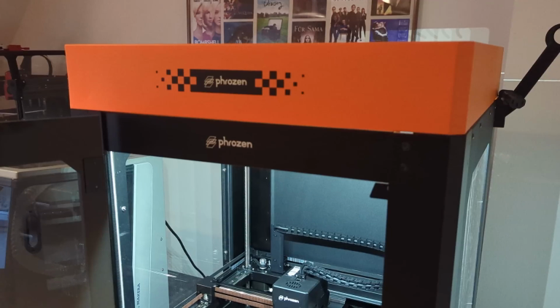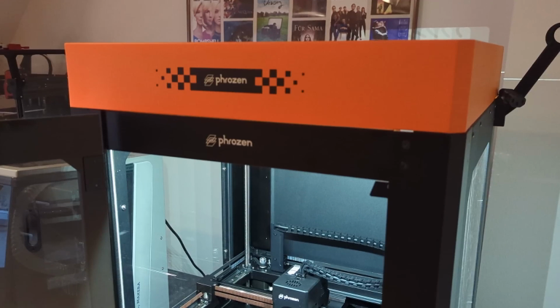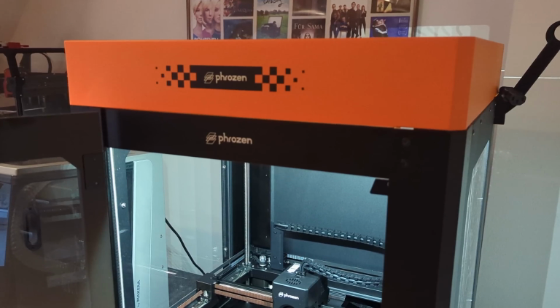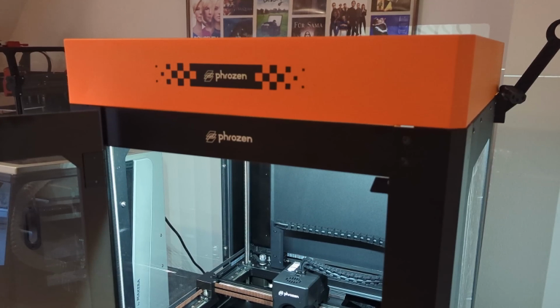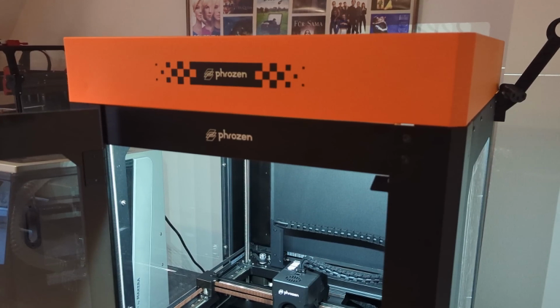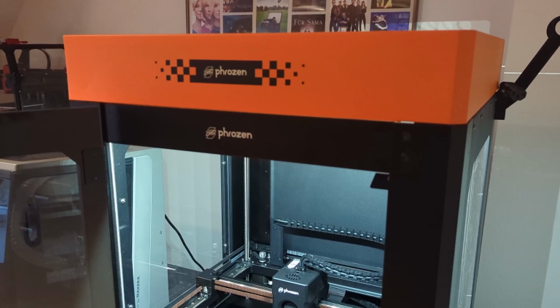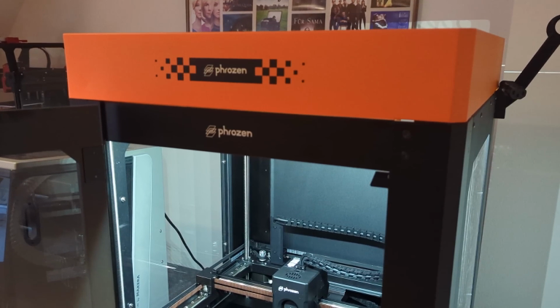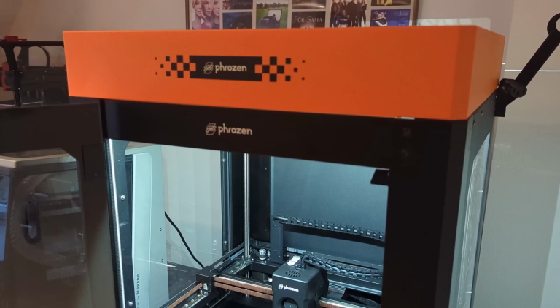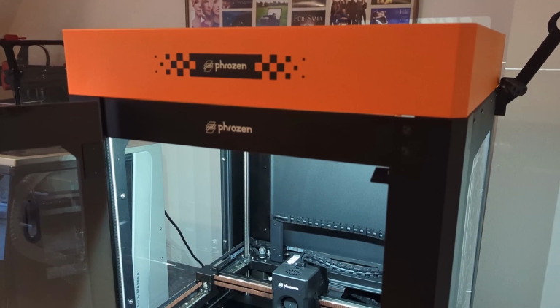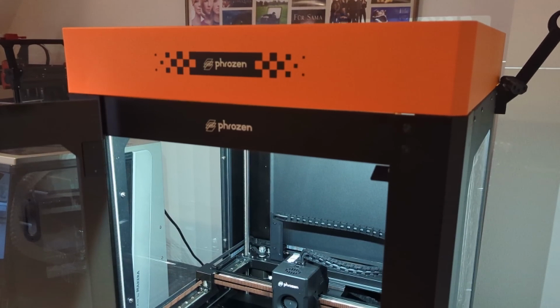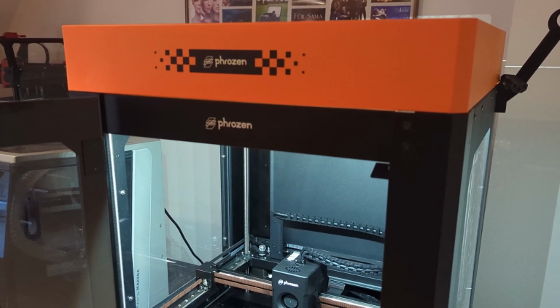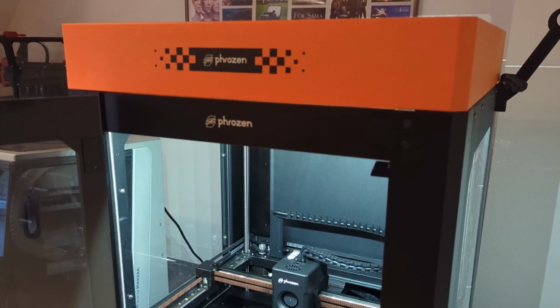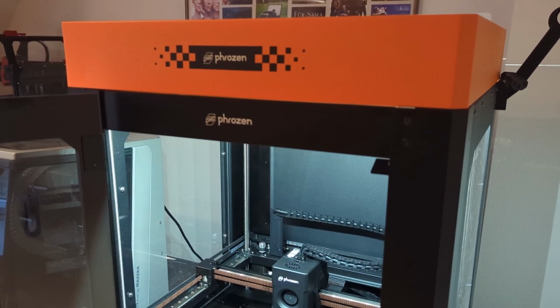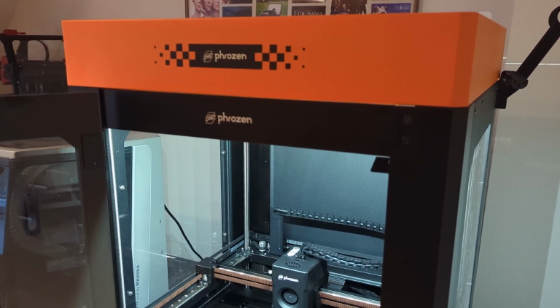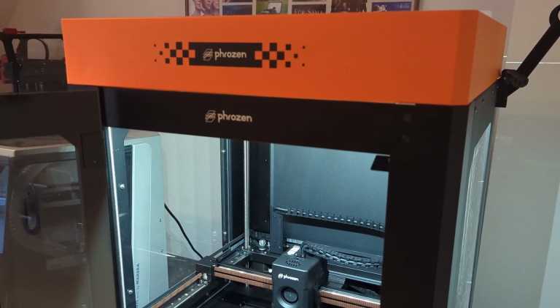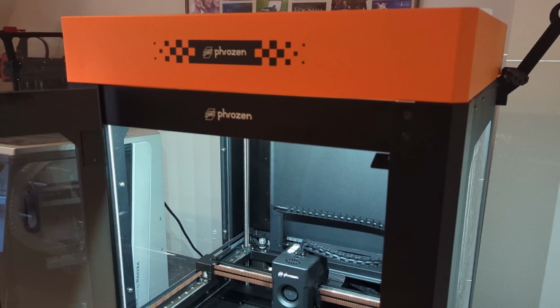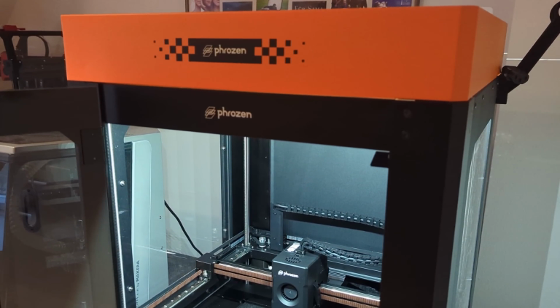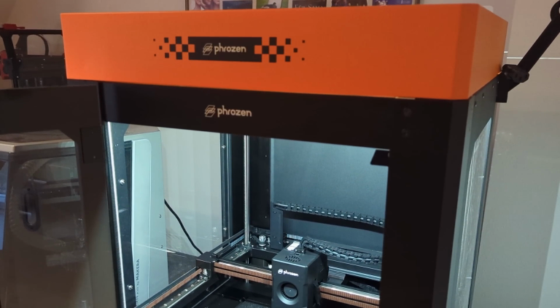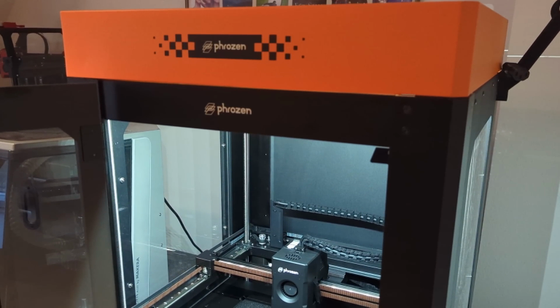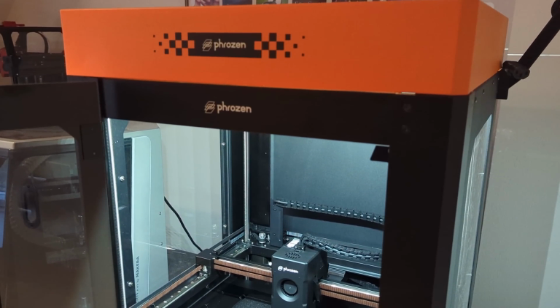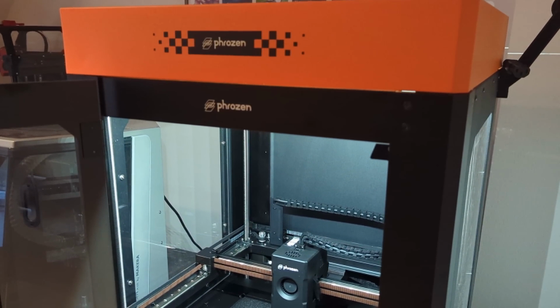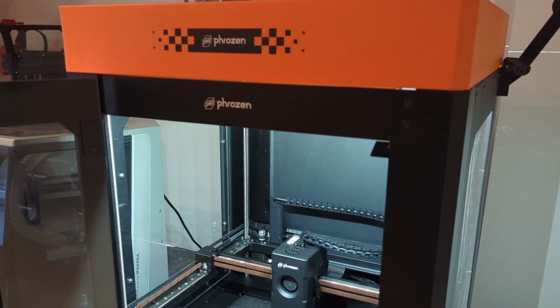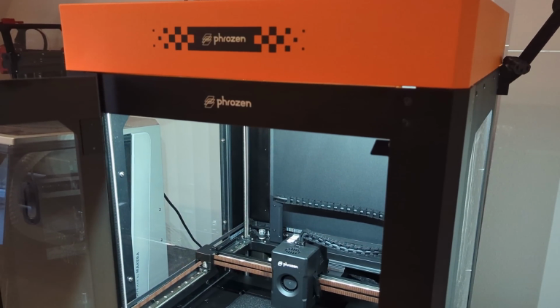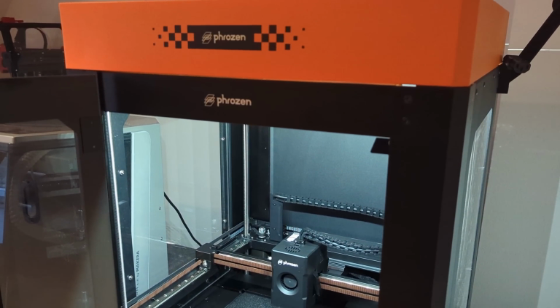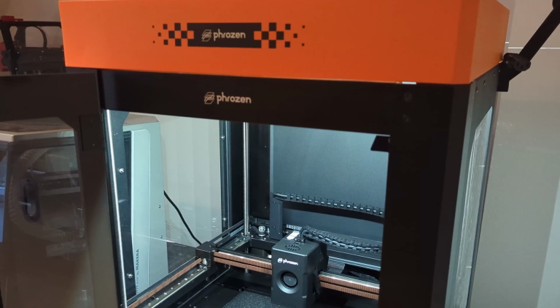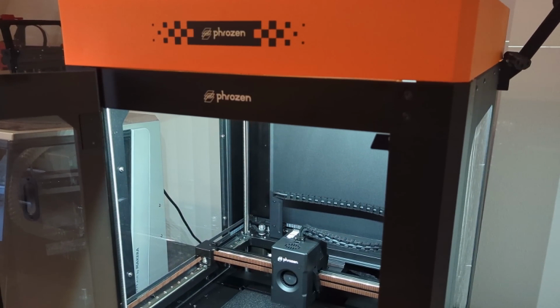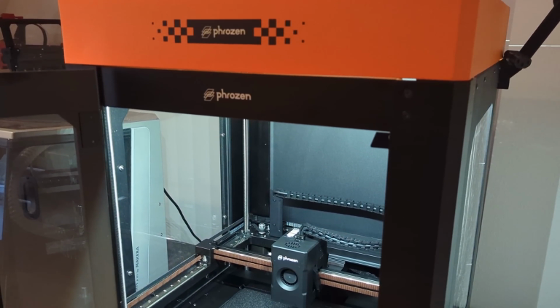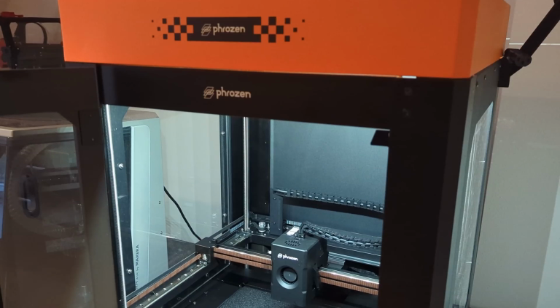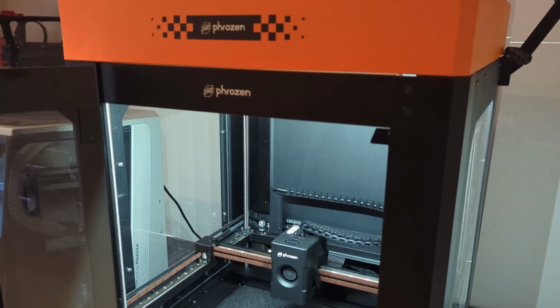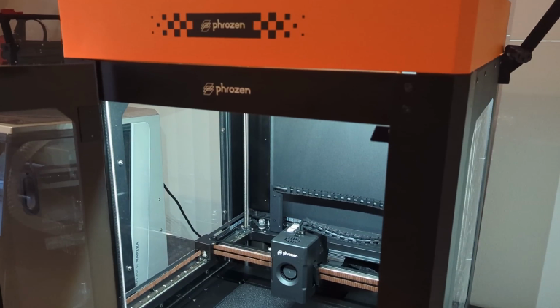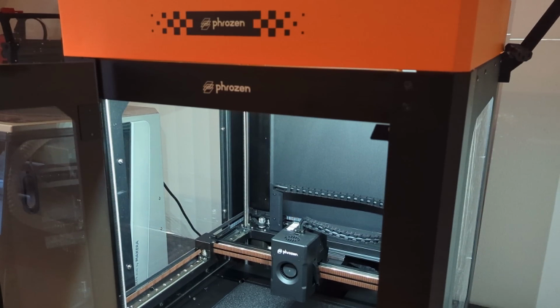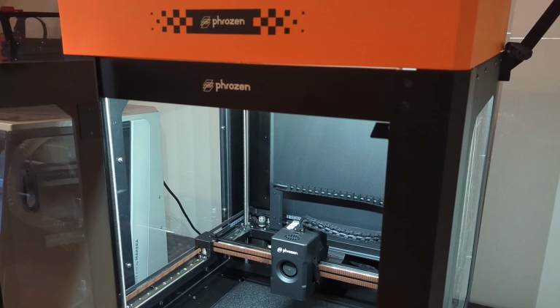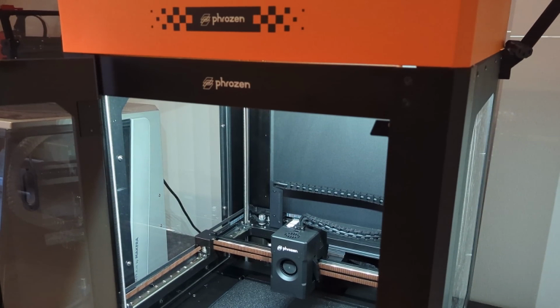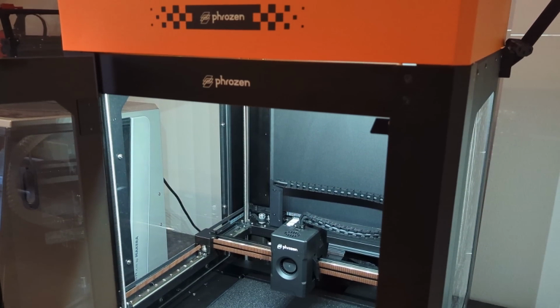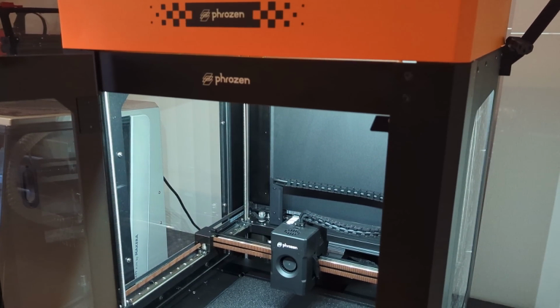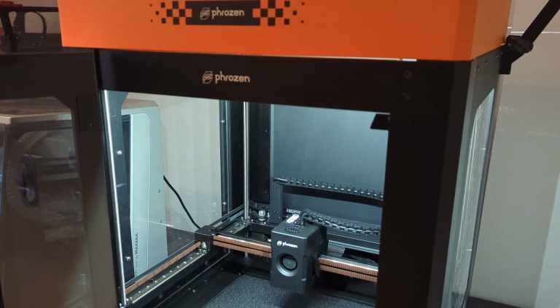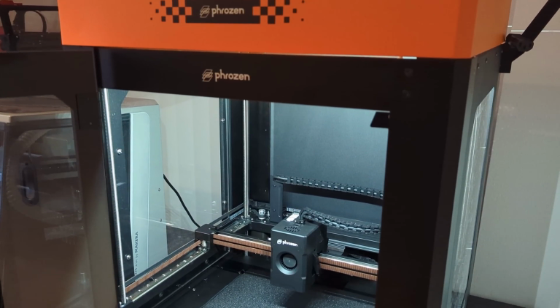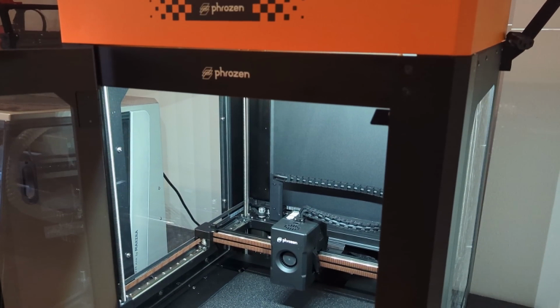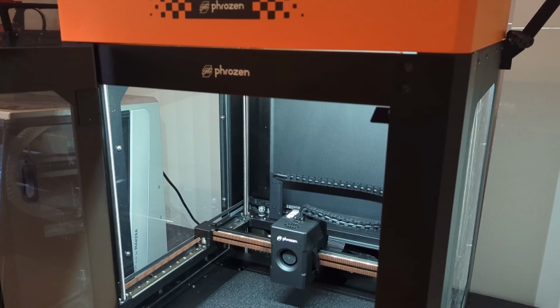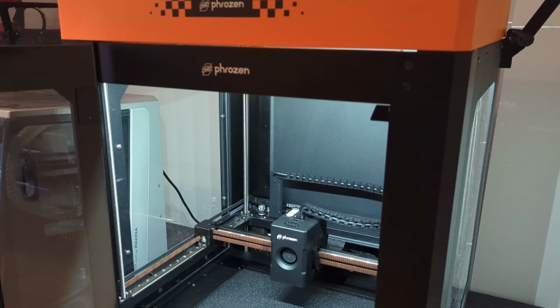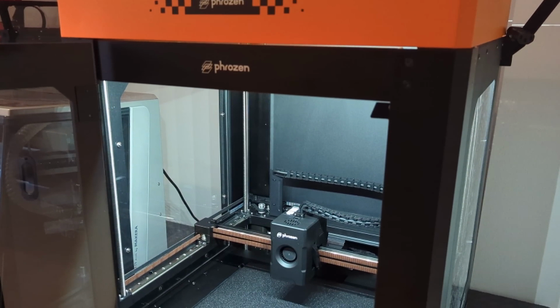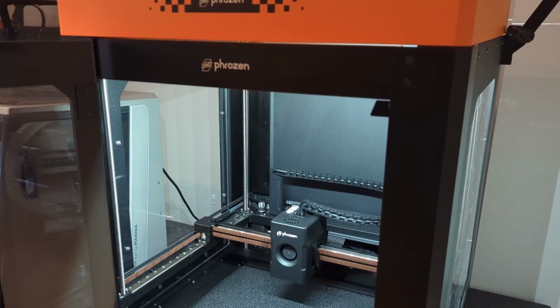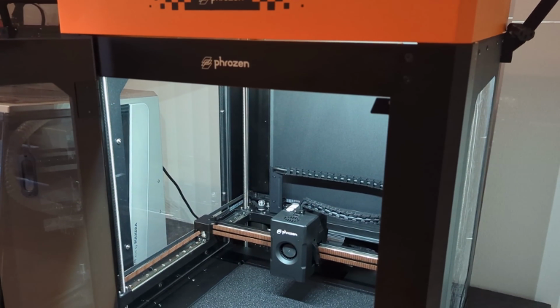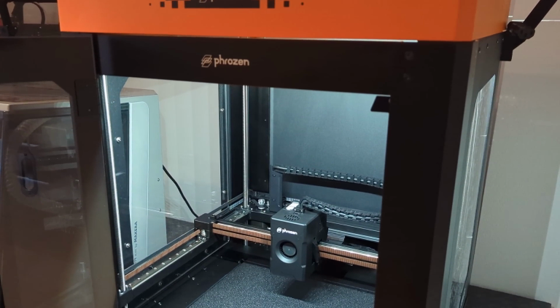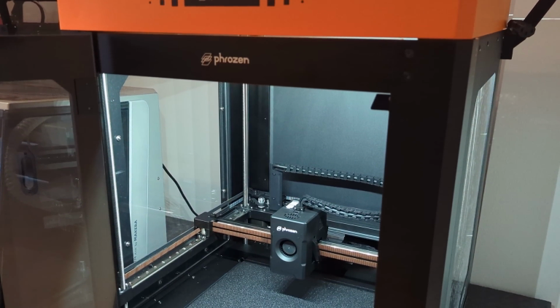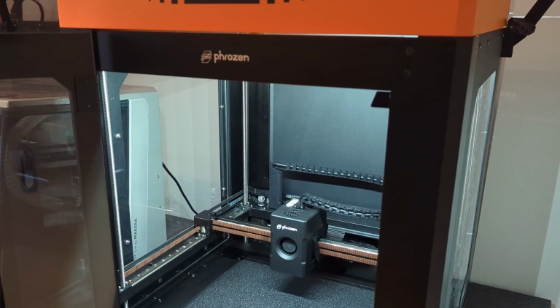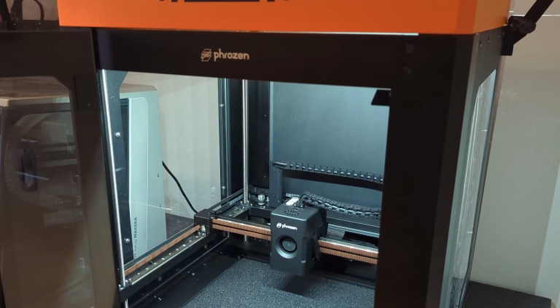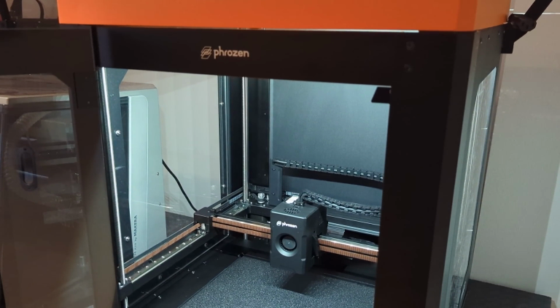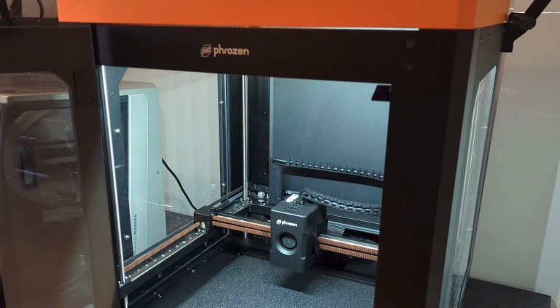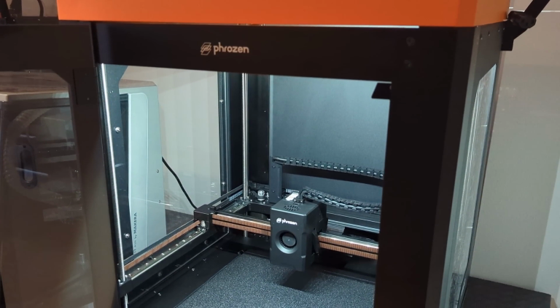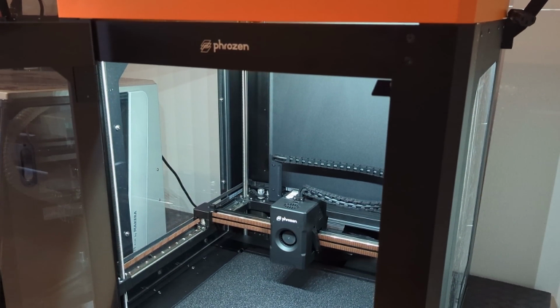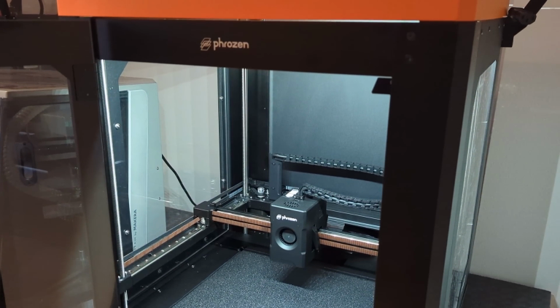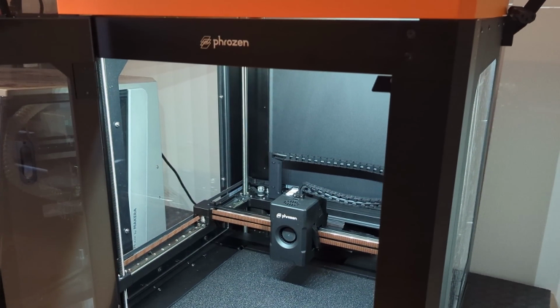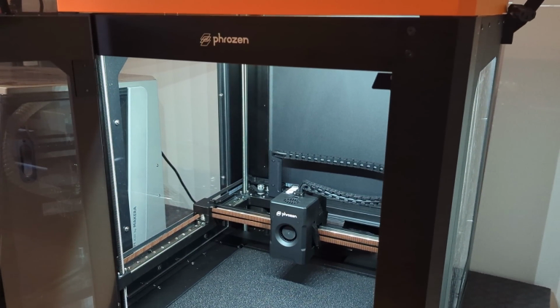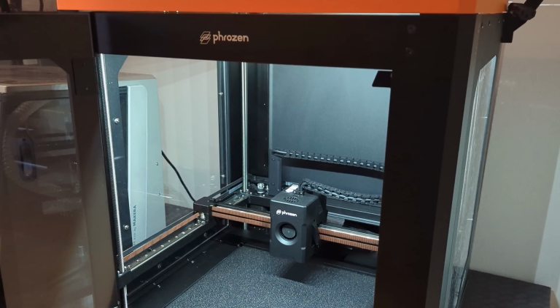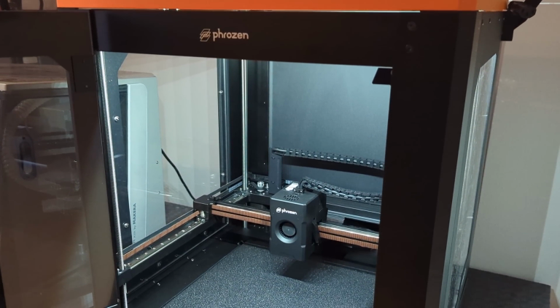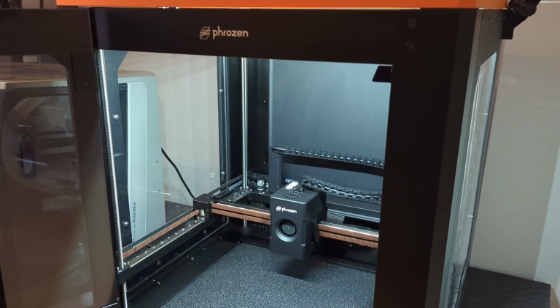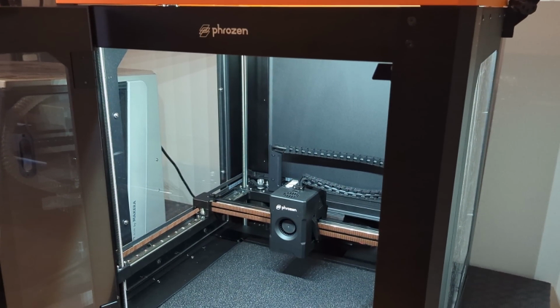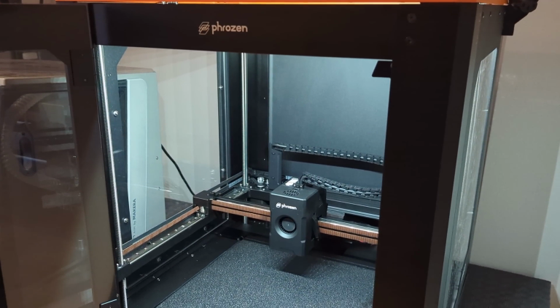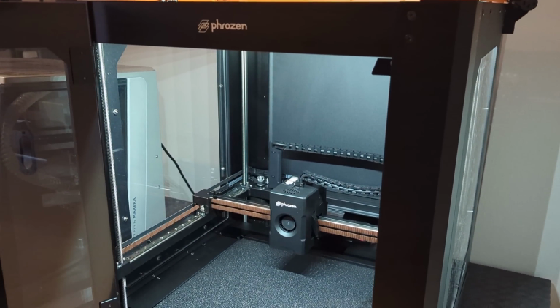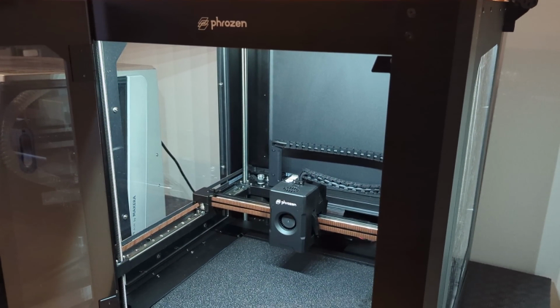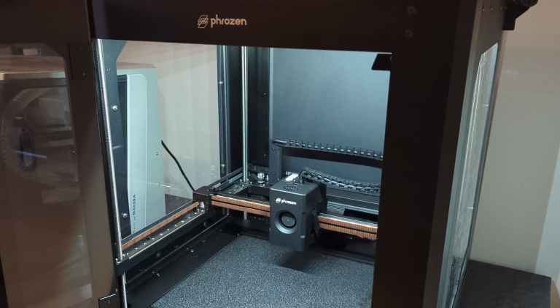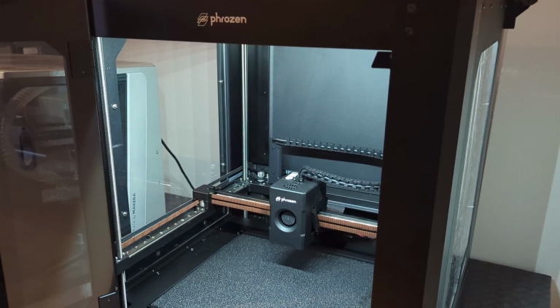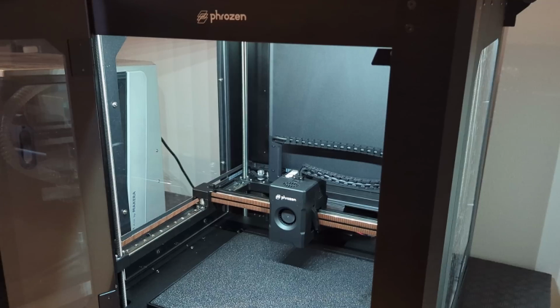With the Arco, Frozen — a brand known for their history of resin printers — is stepping into the world of FDM printing.